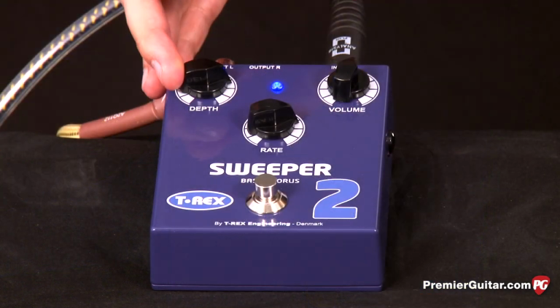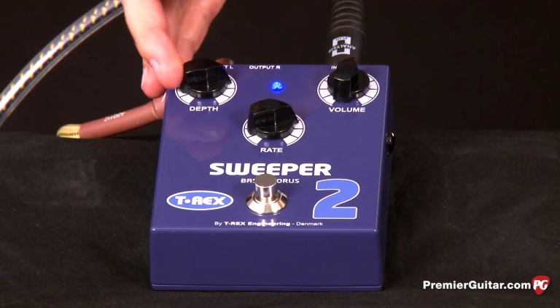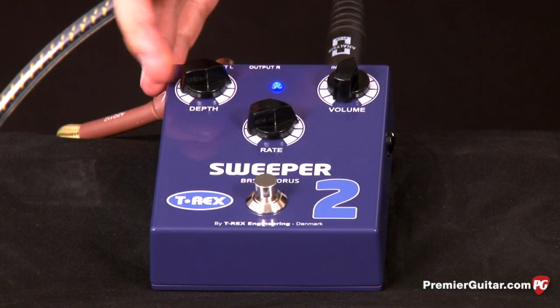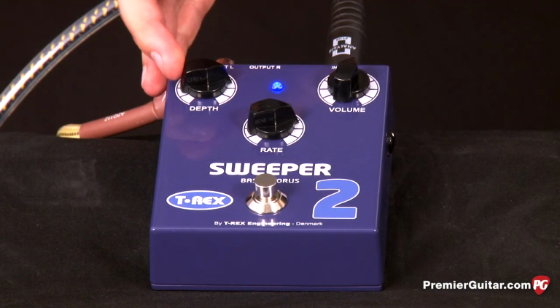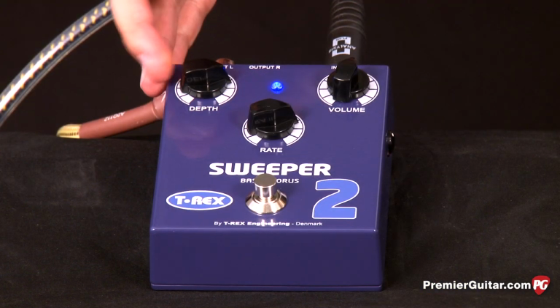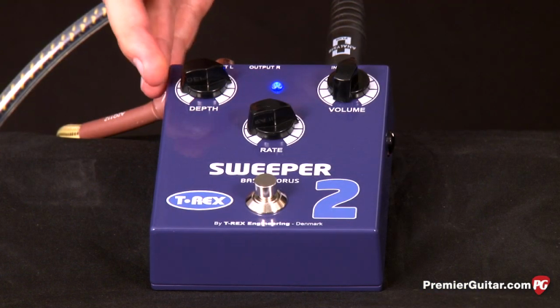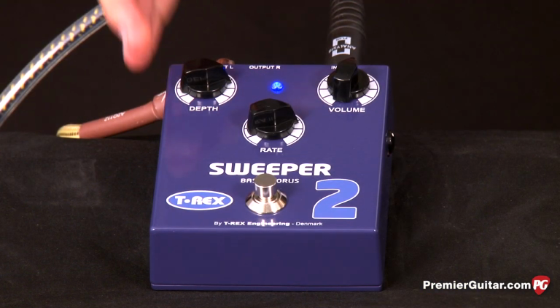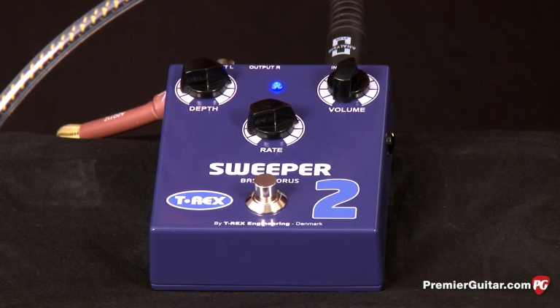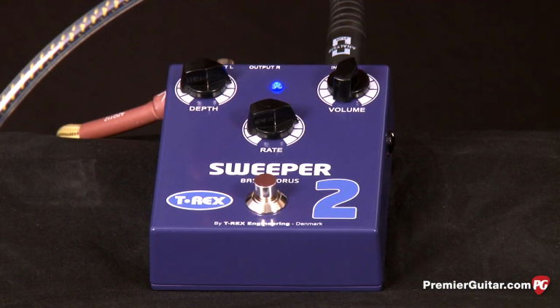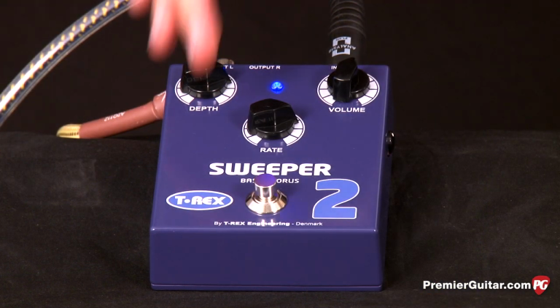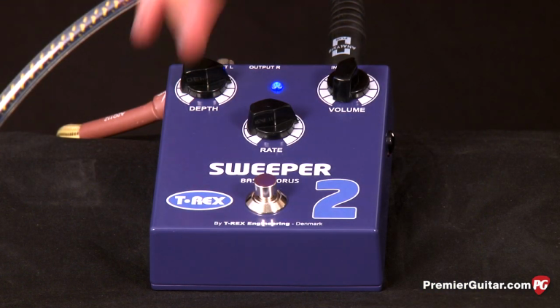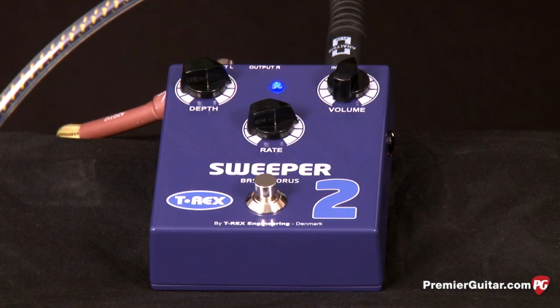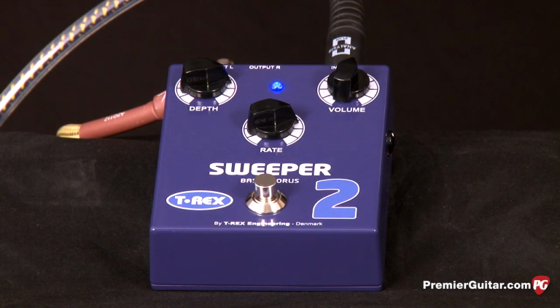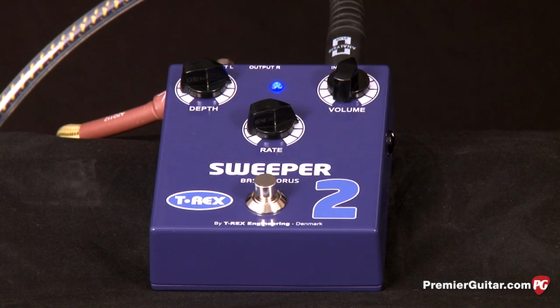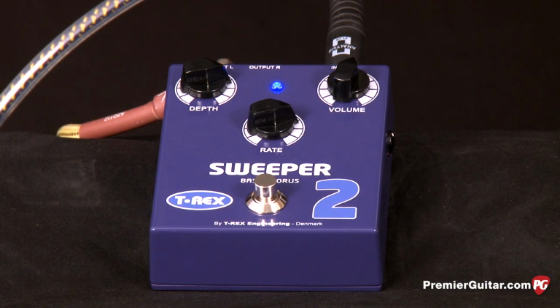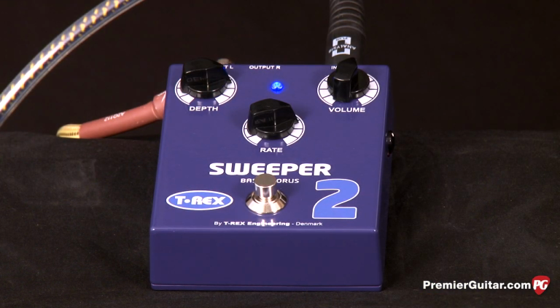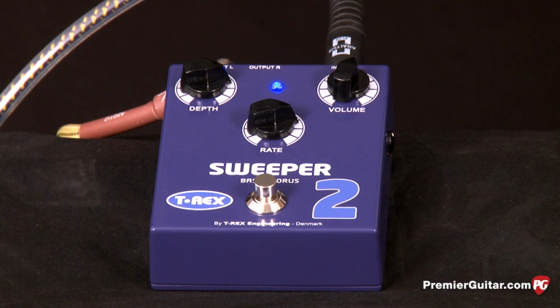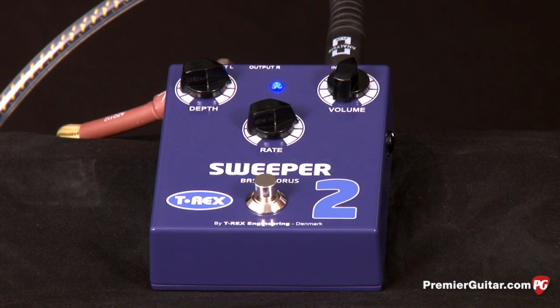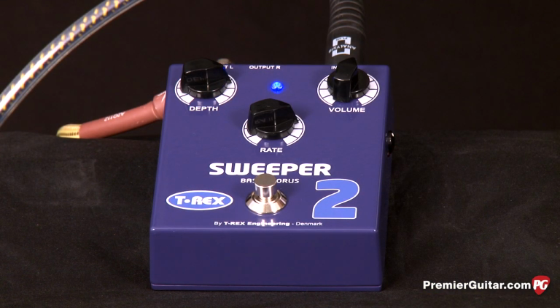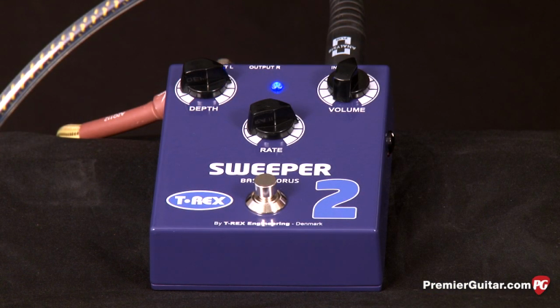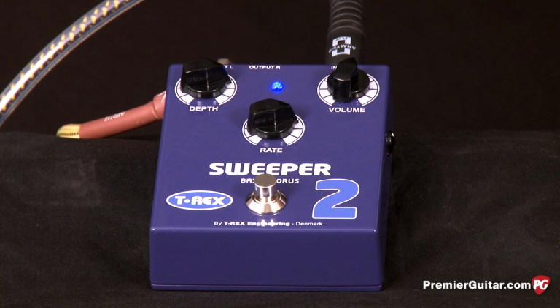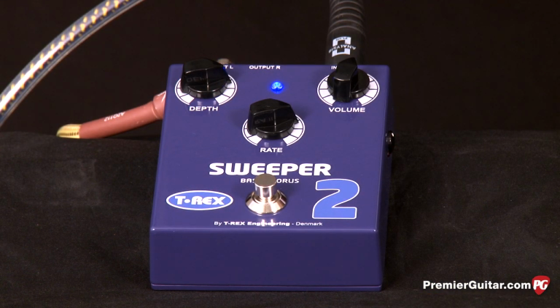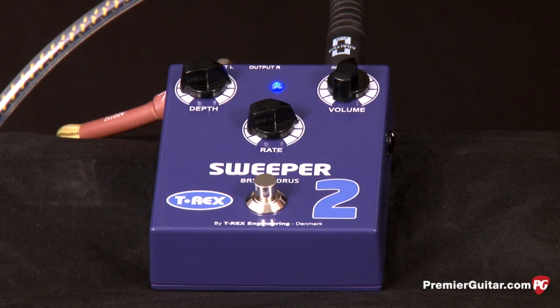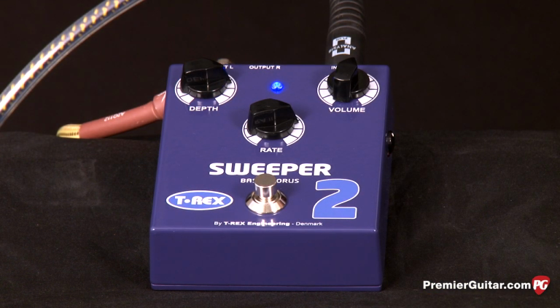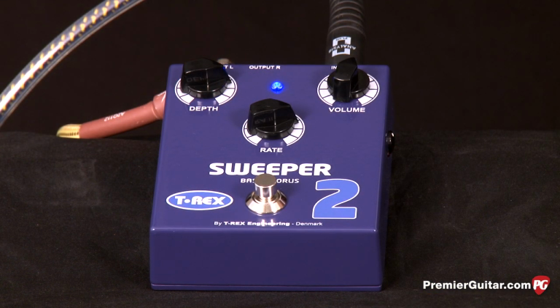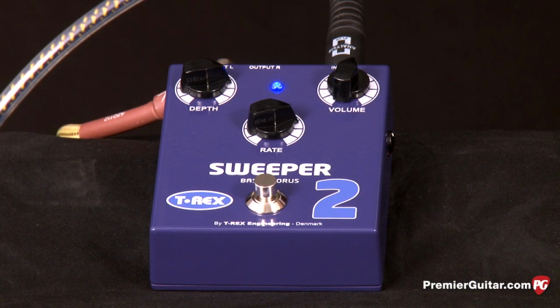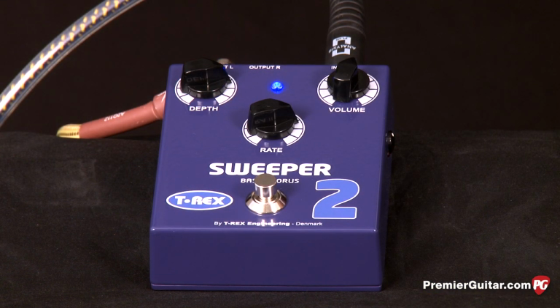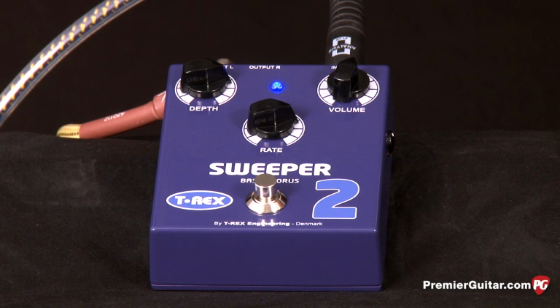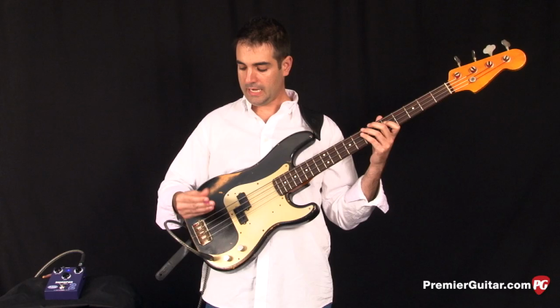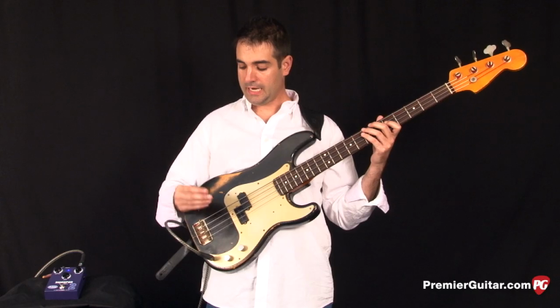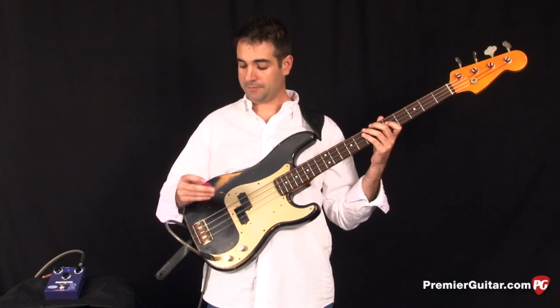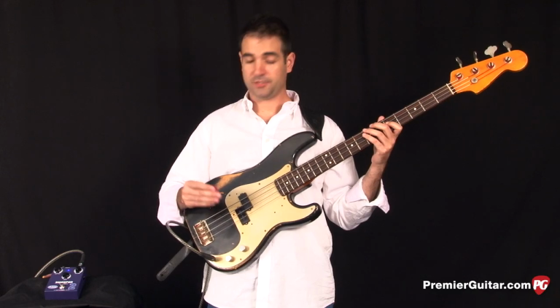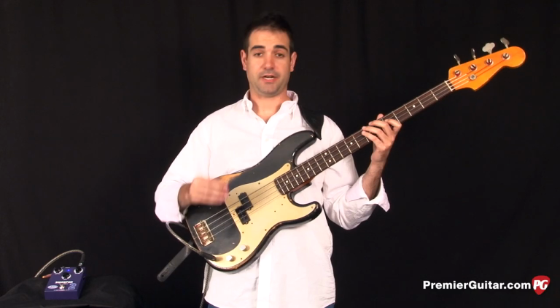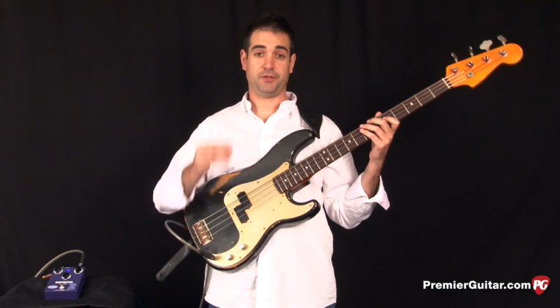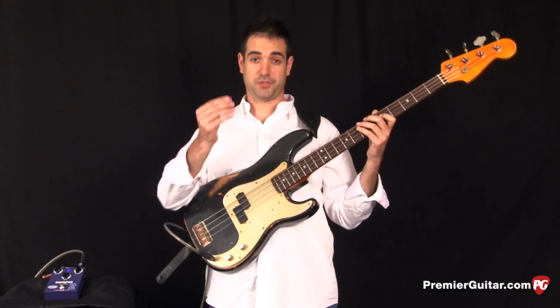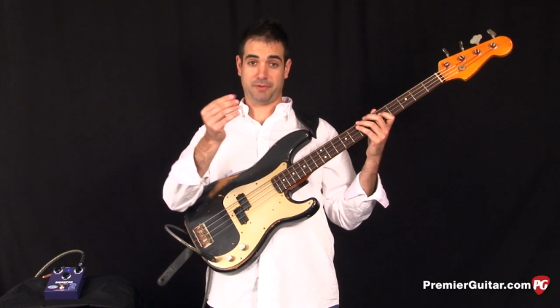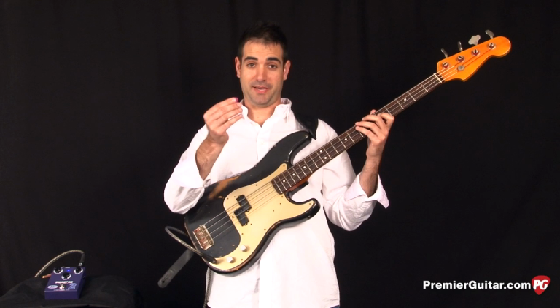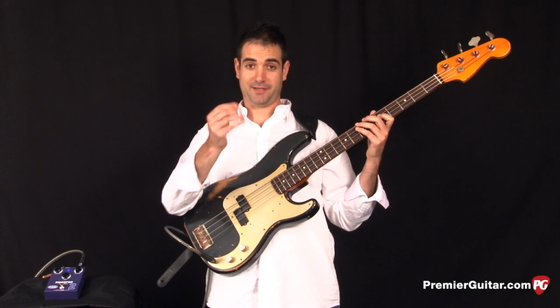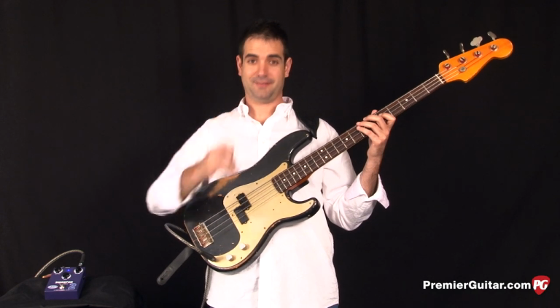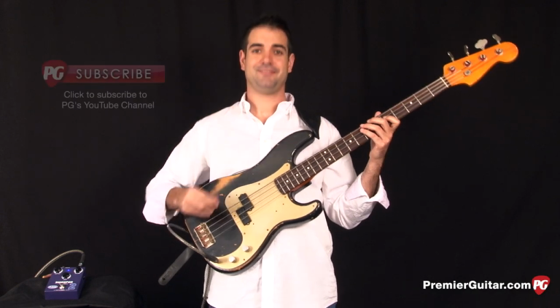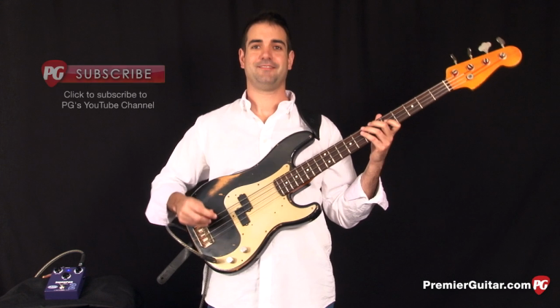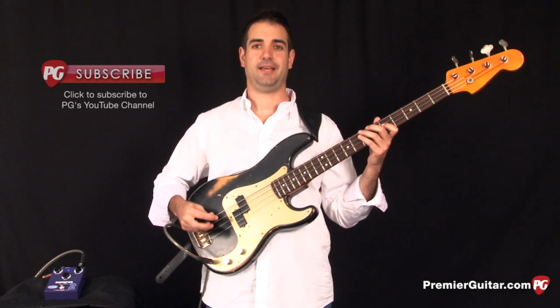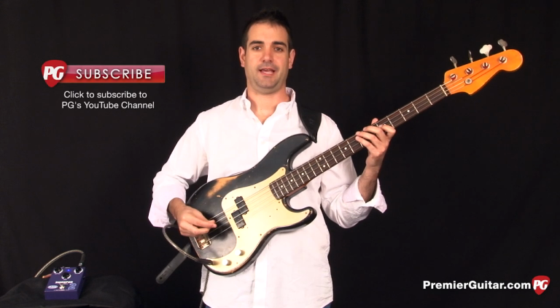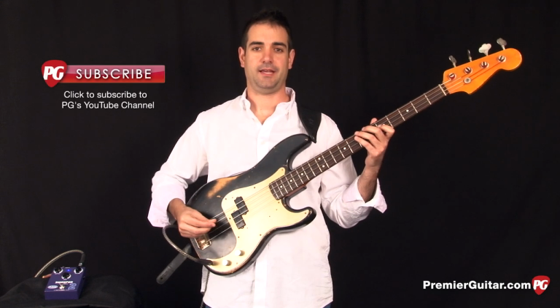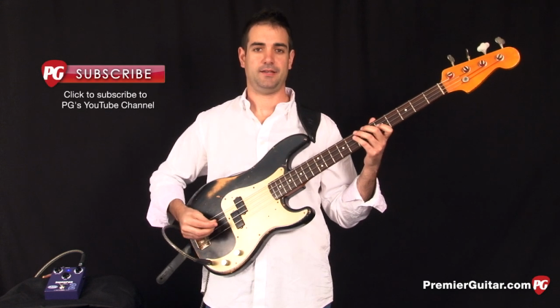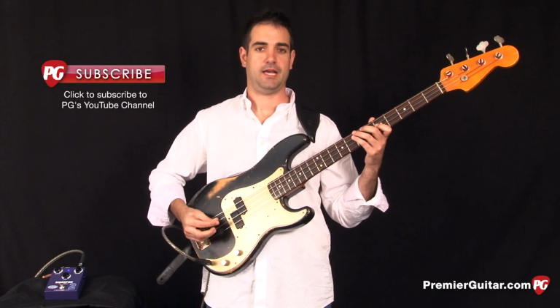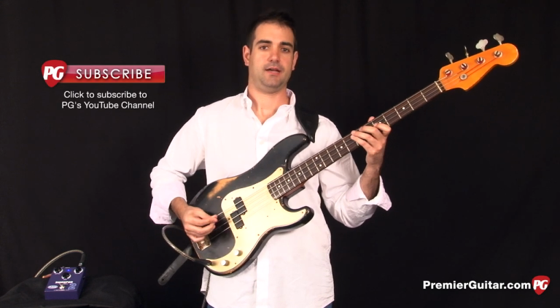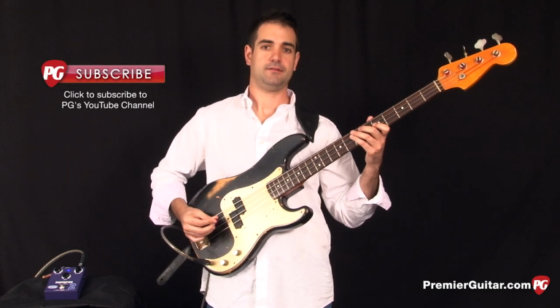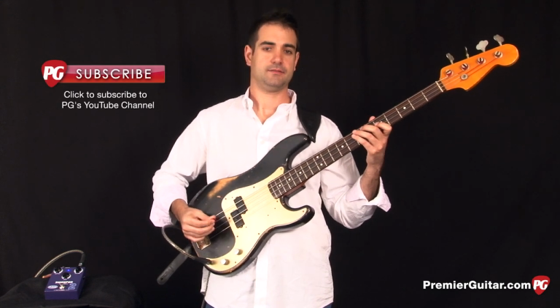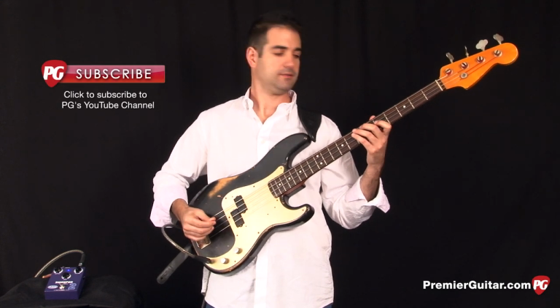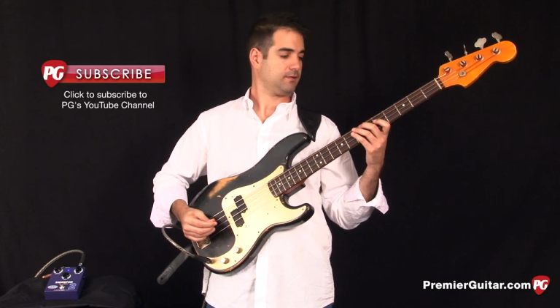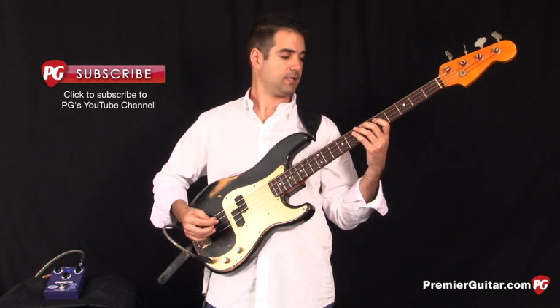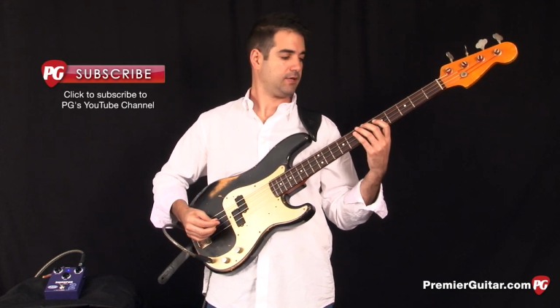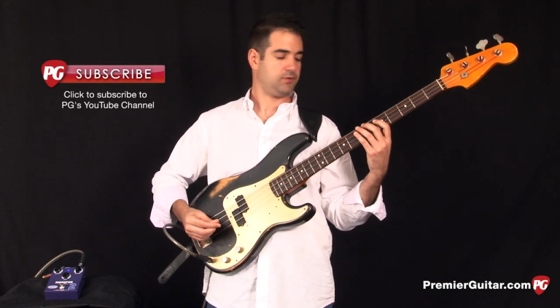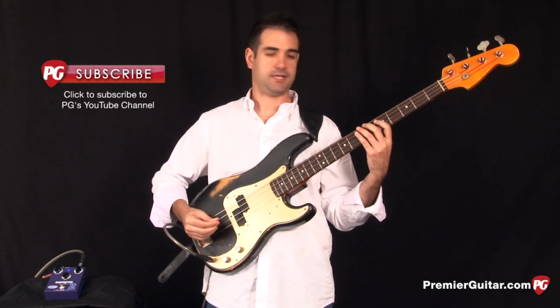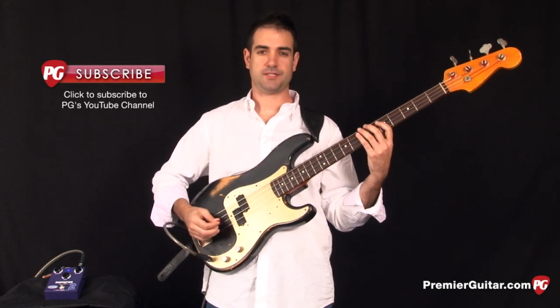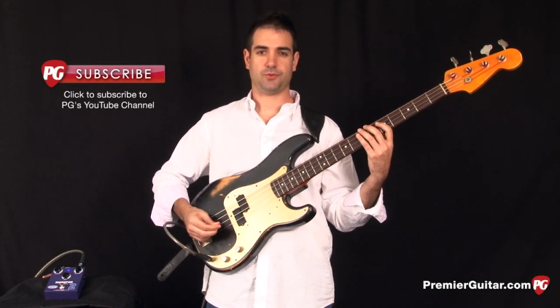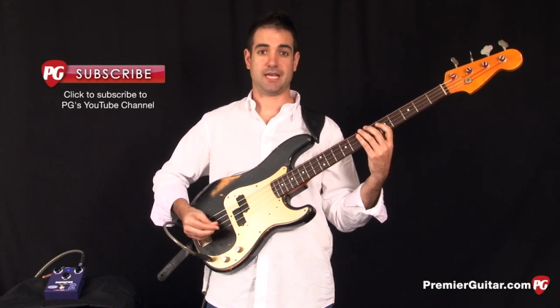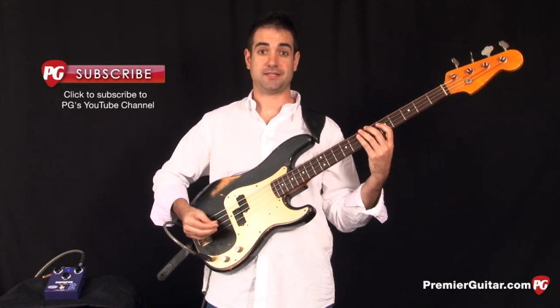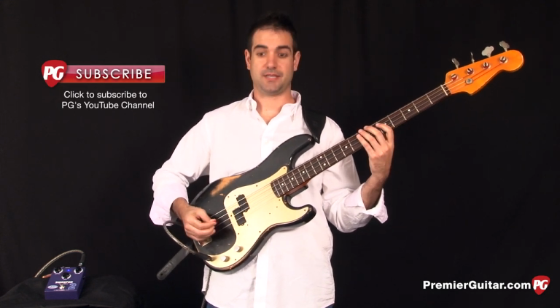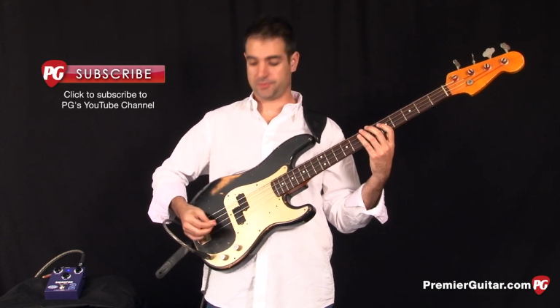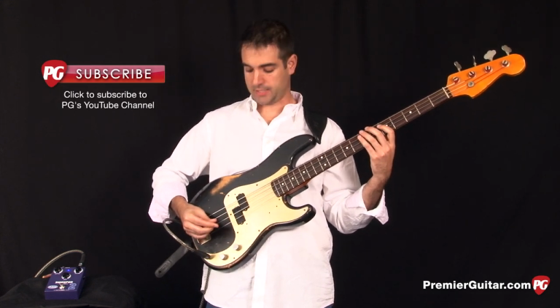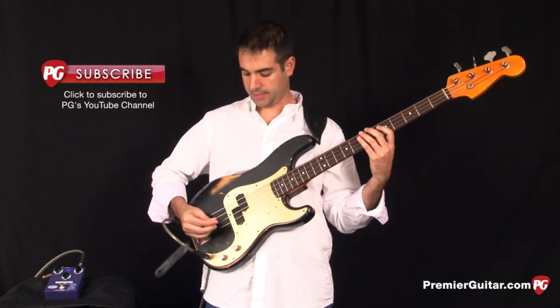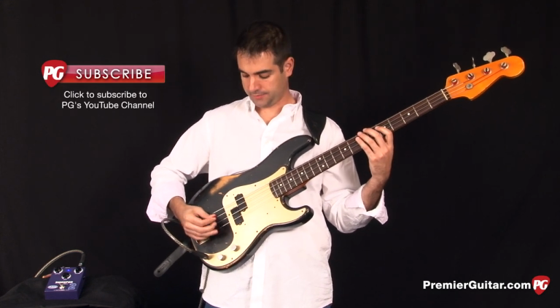I'm going to turn up the depth and rate knobs just a little bit. I'm going to try to use a pick and give you a taste of what that sounds like.